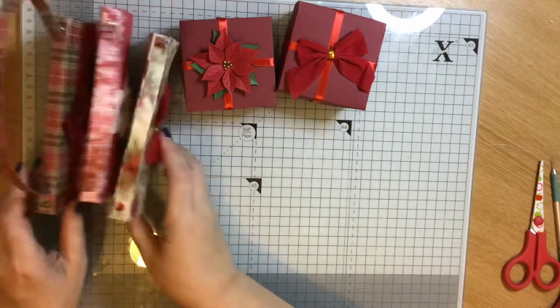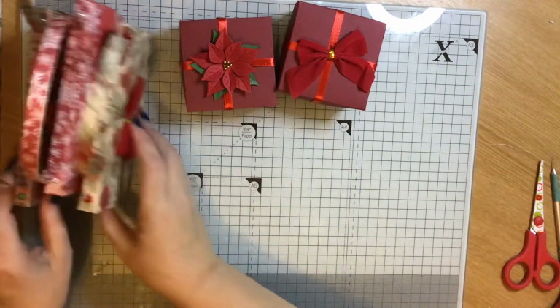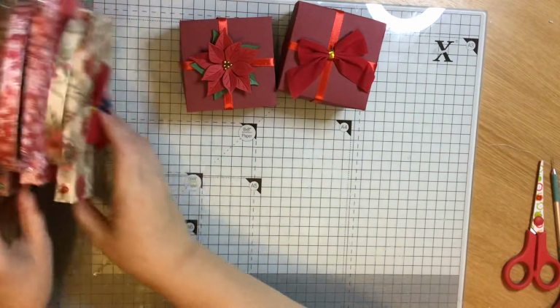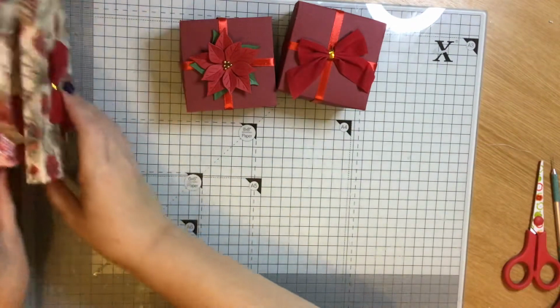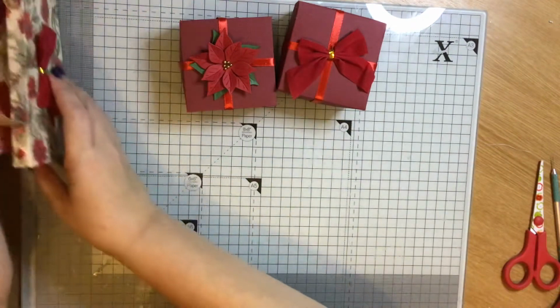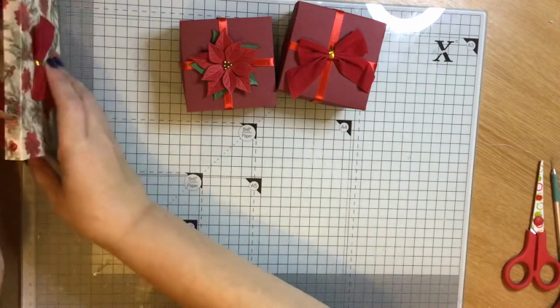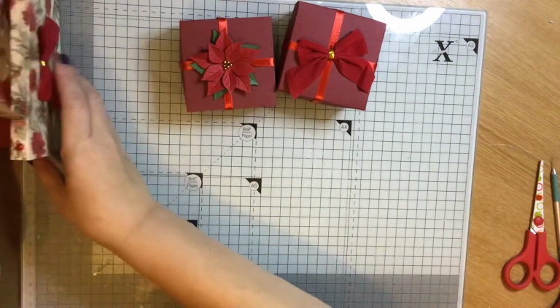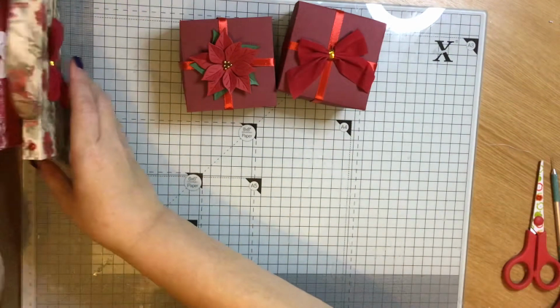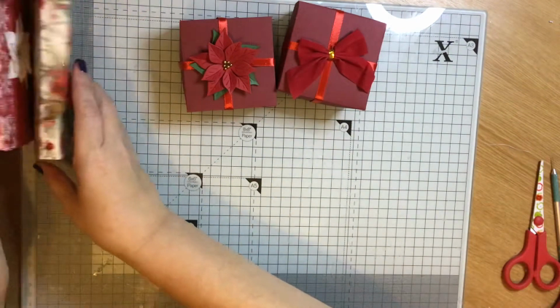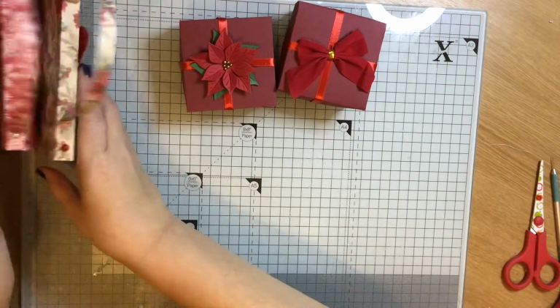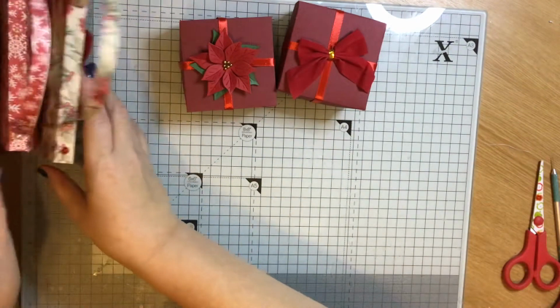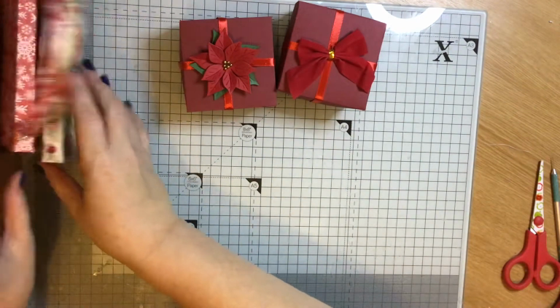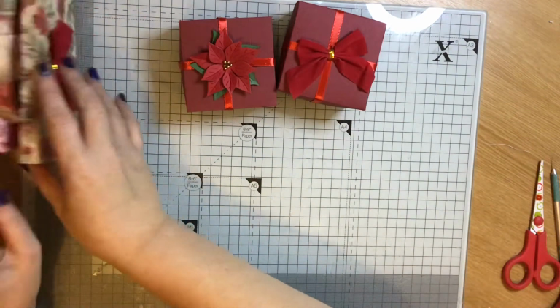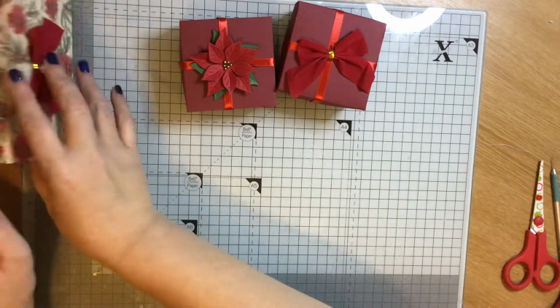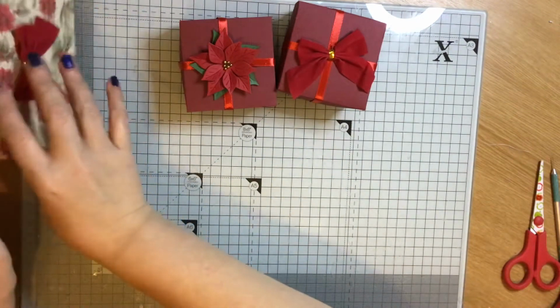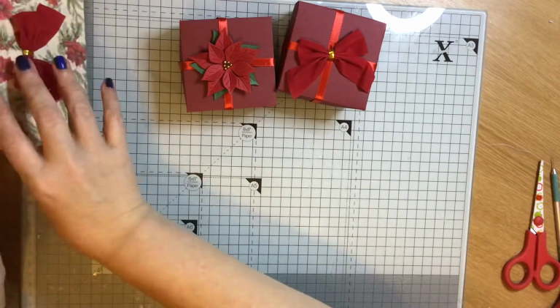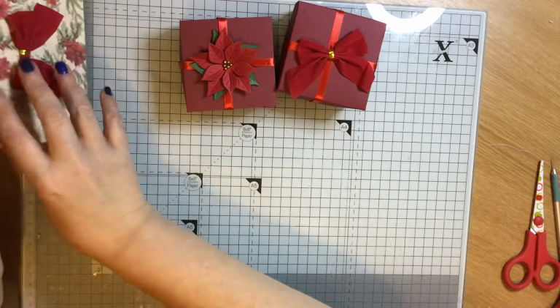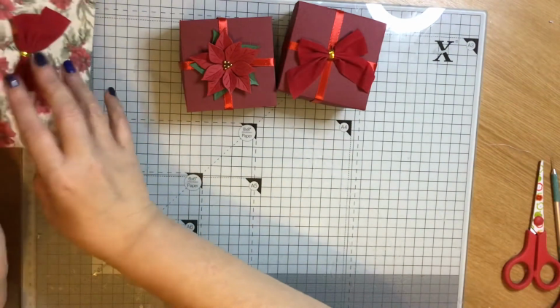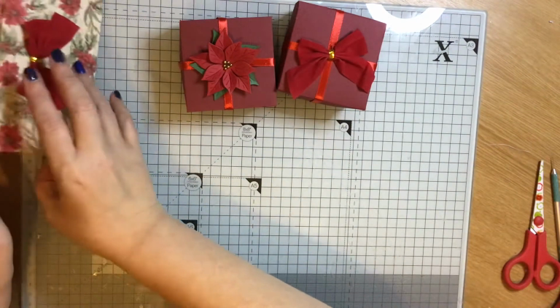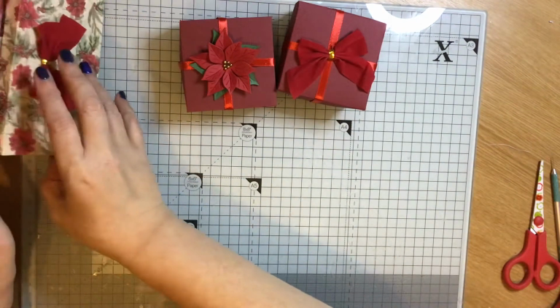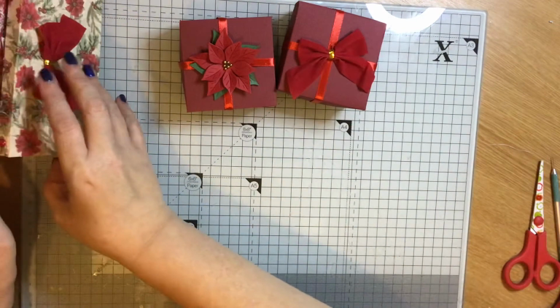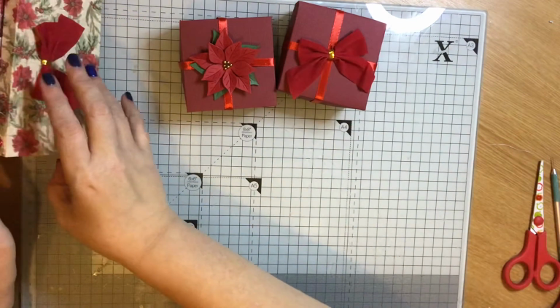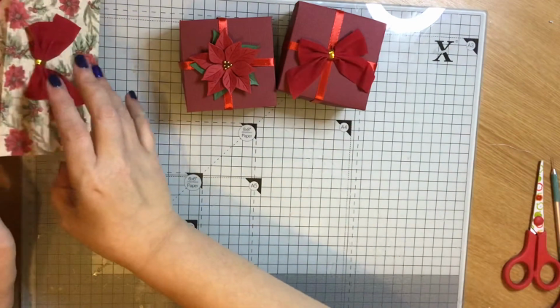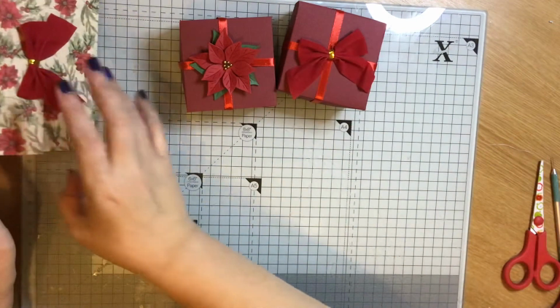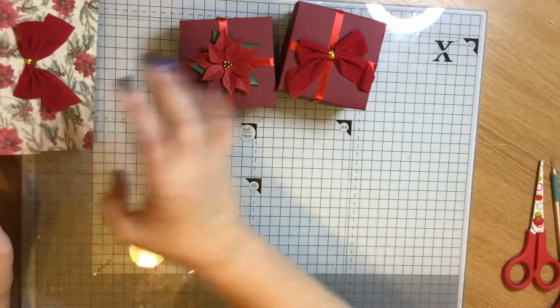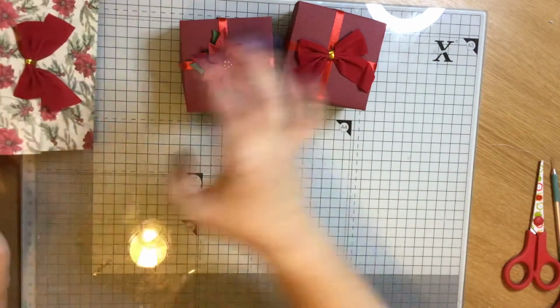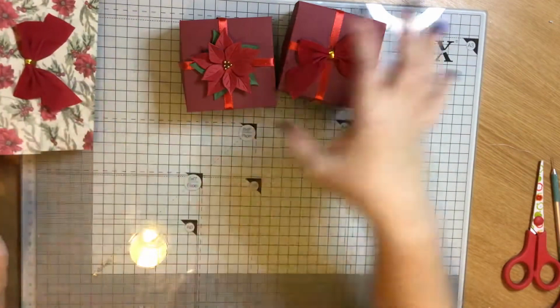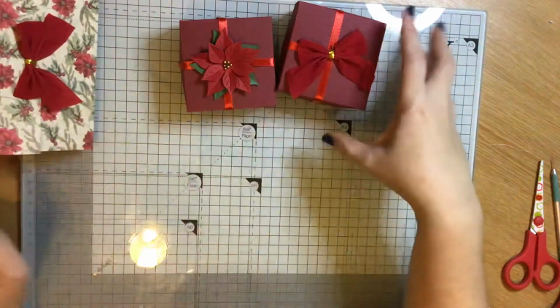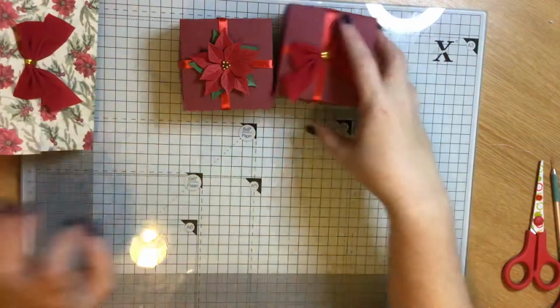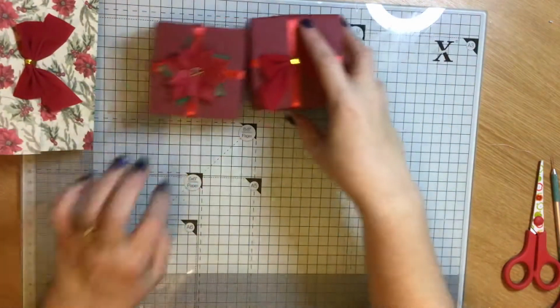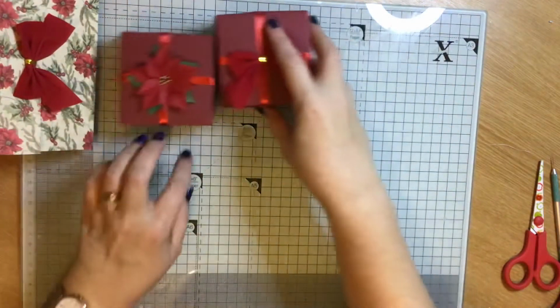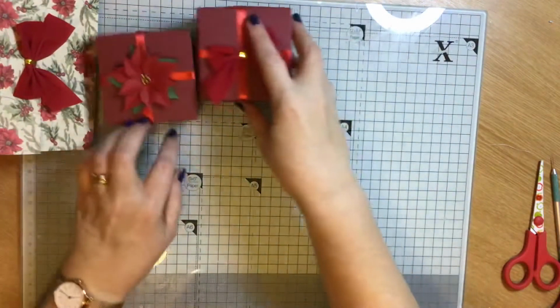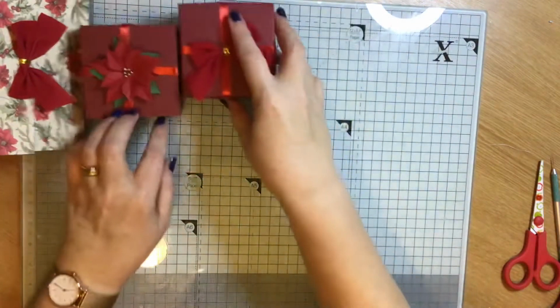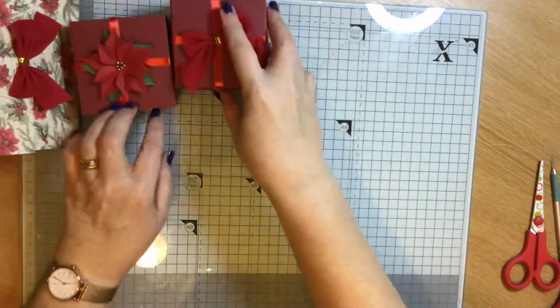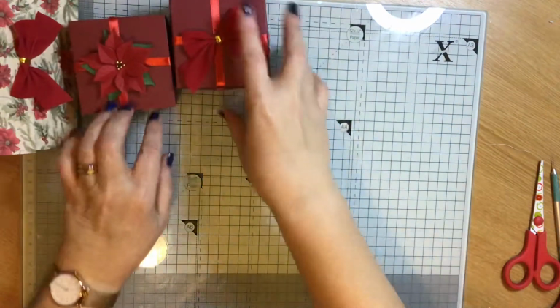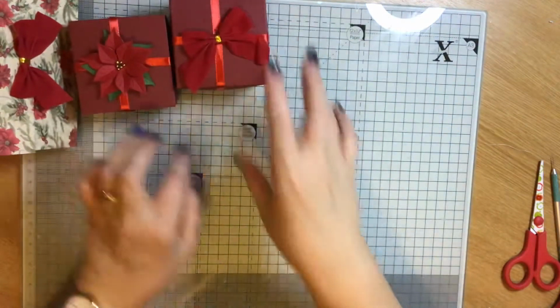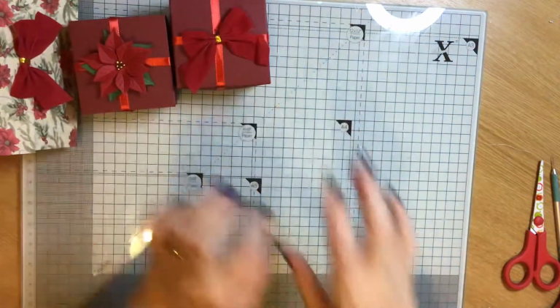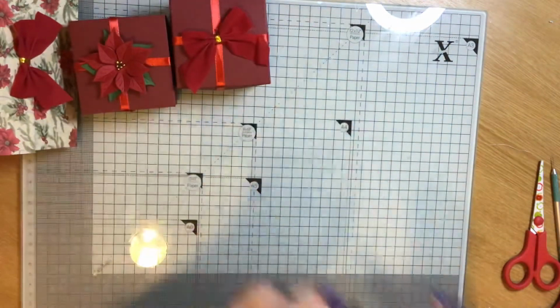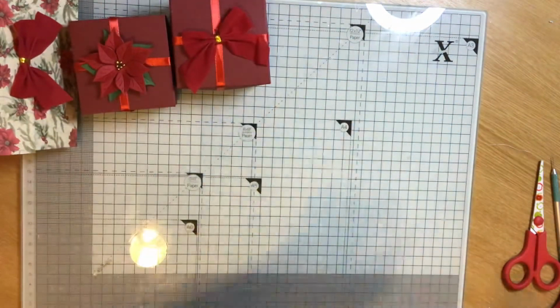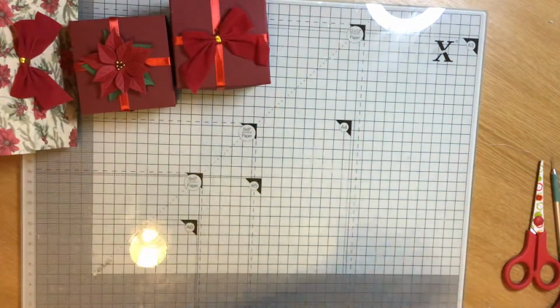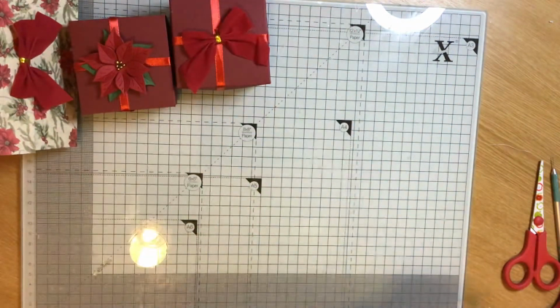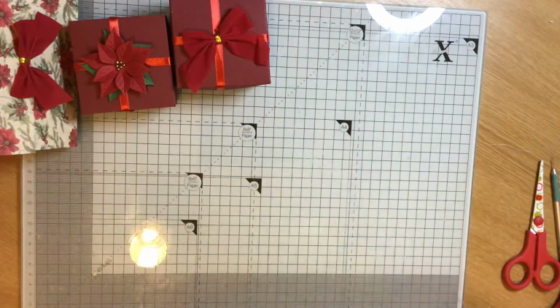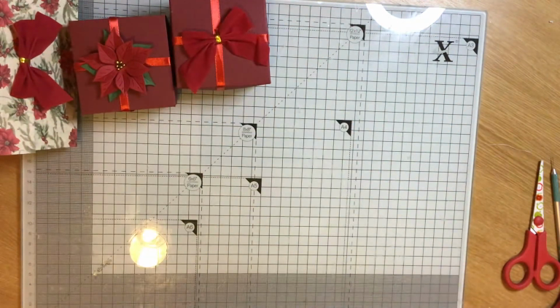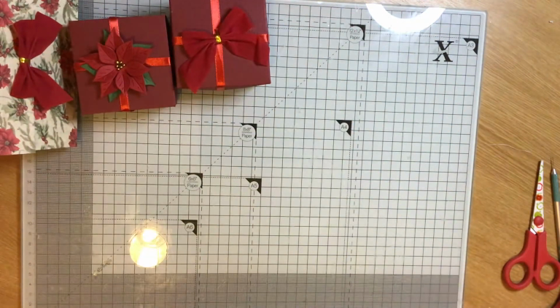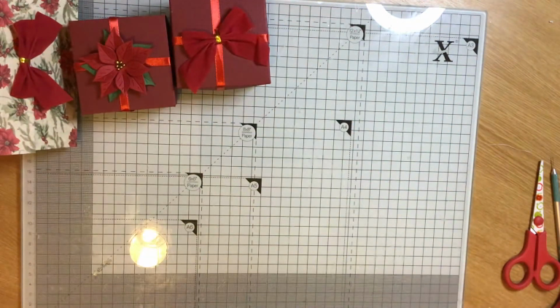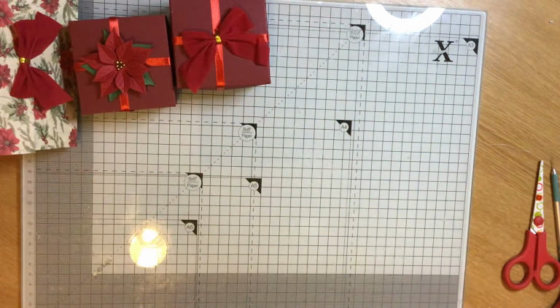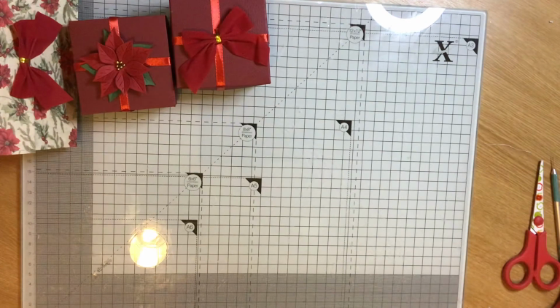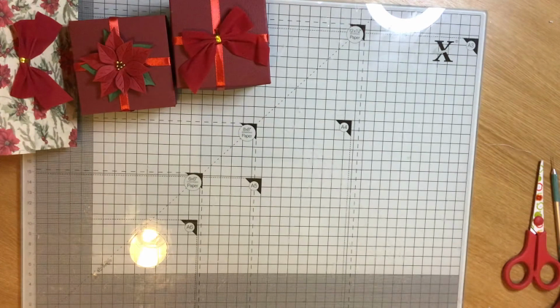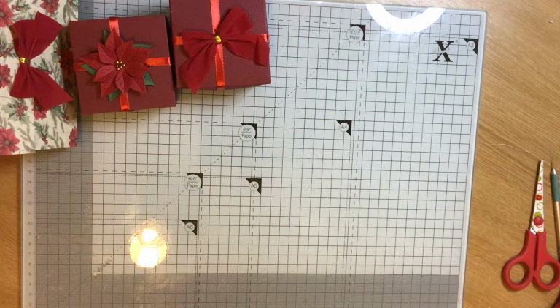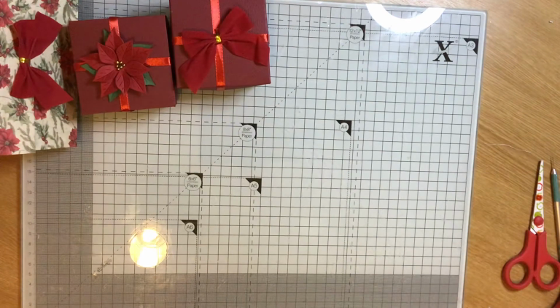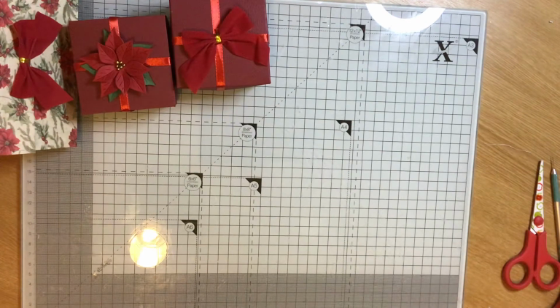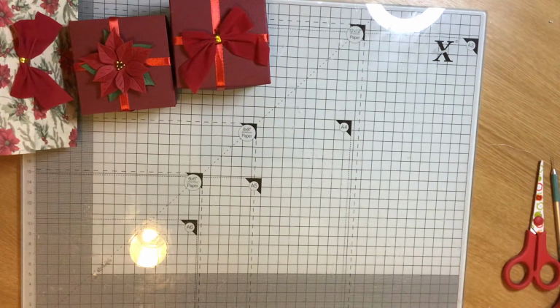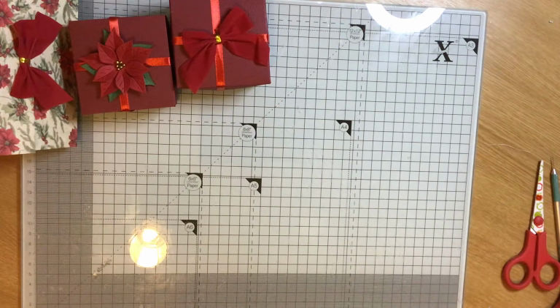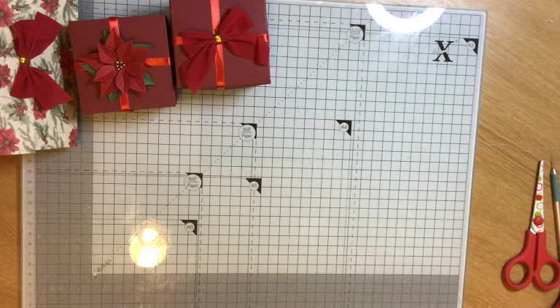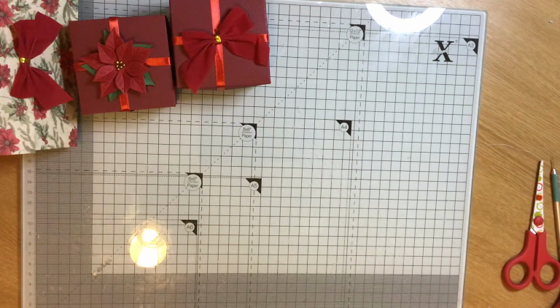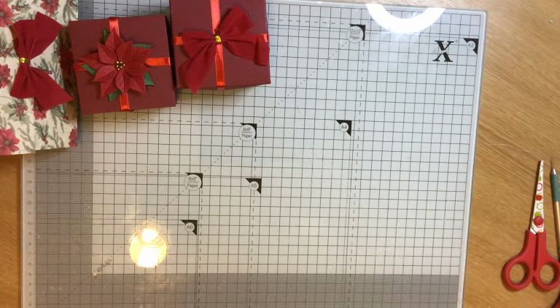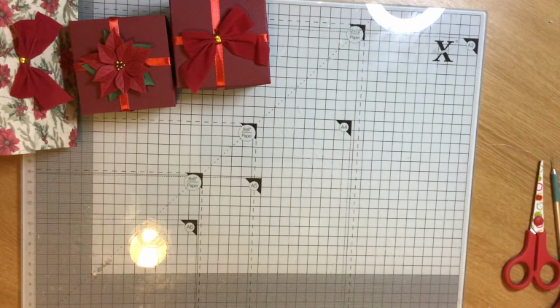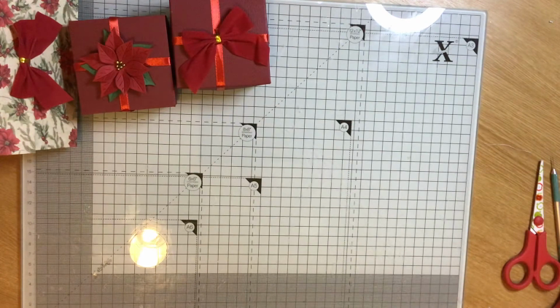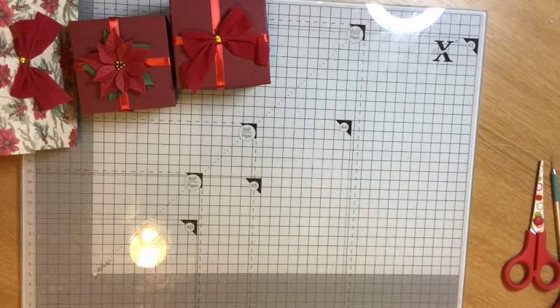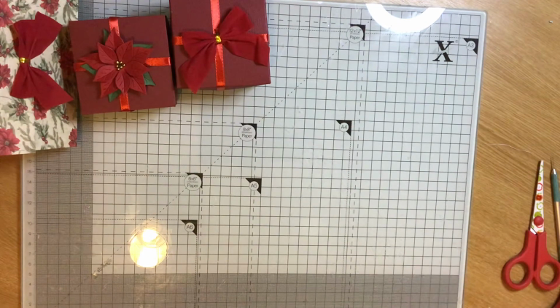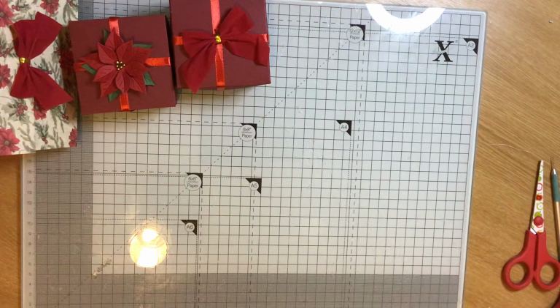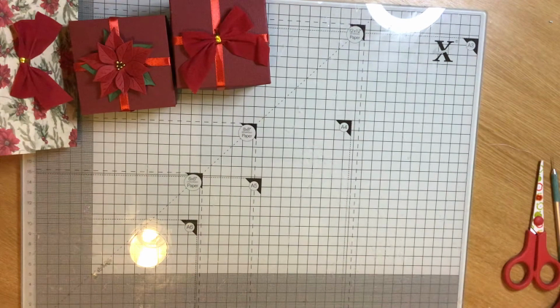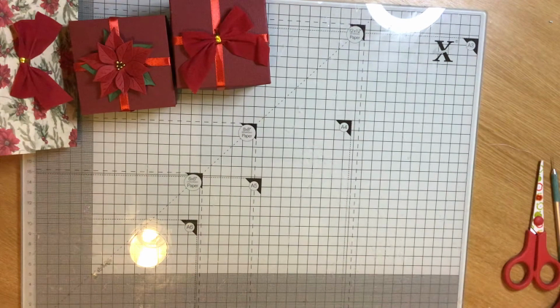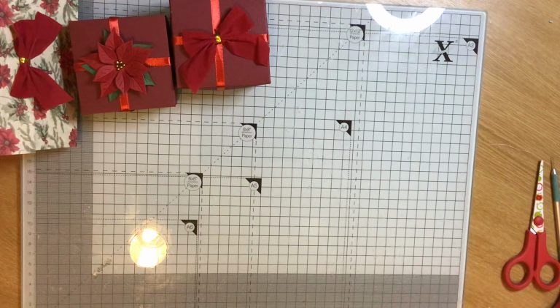And then I just wanted to show you quickly some cards that I've been making — I've made quite a few Christmas cards.